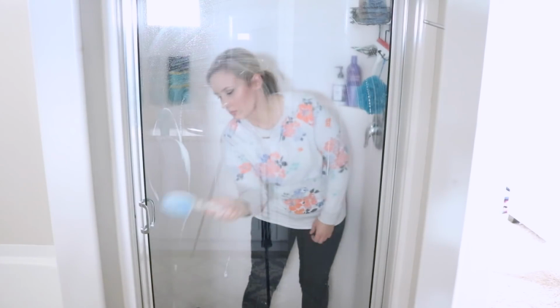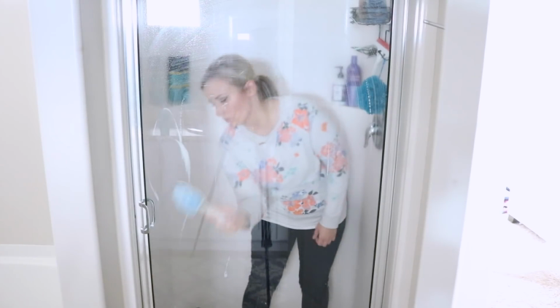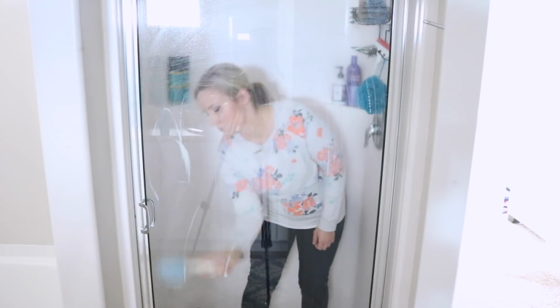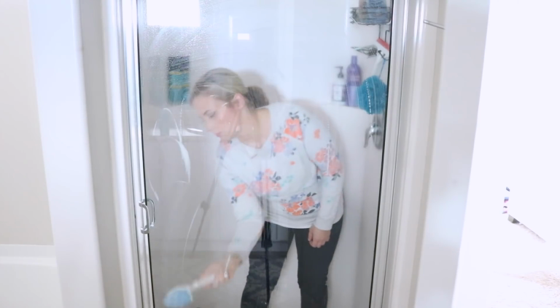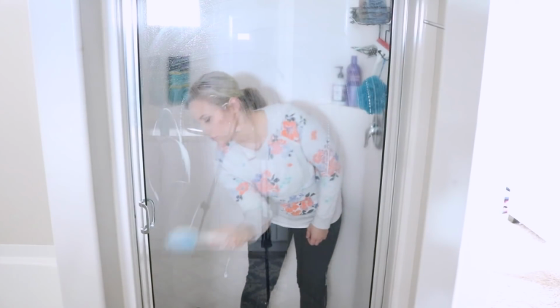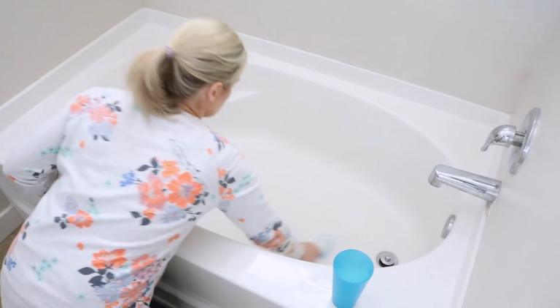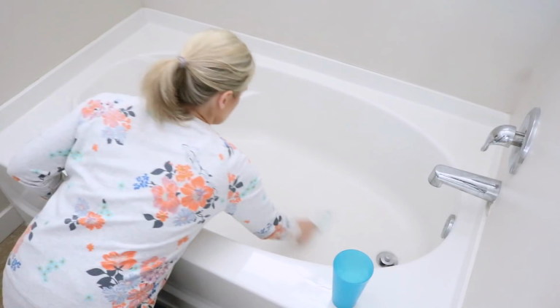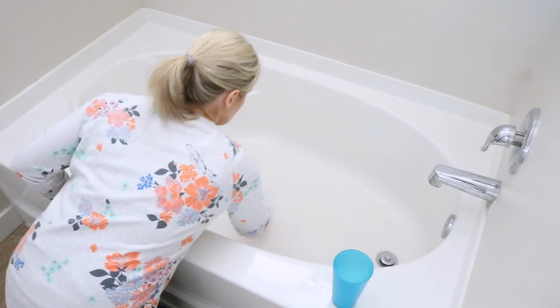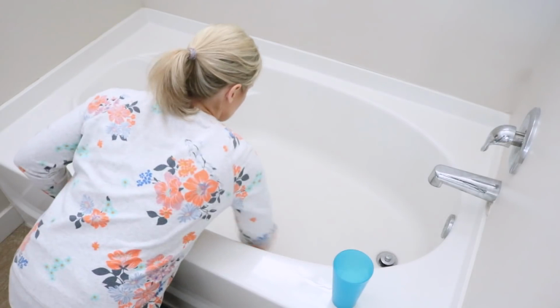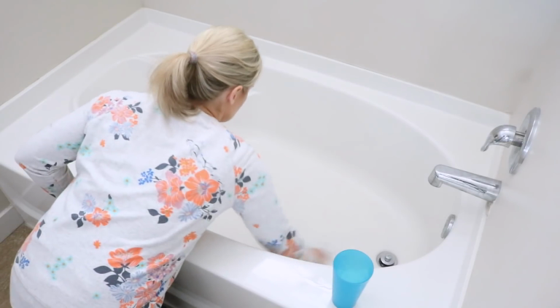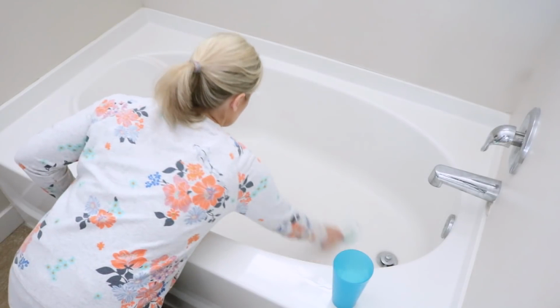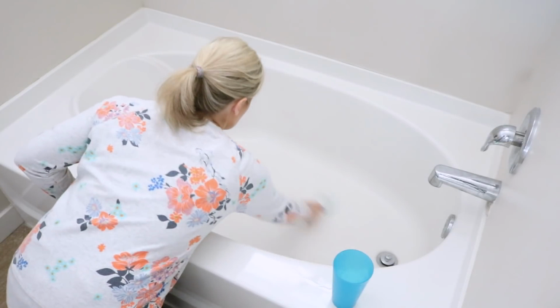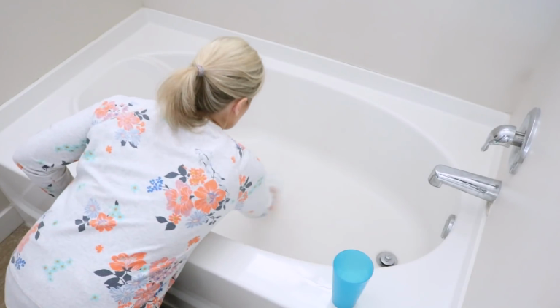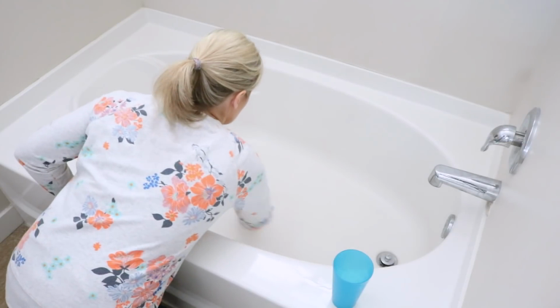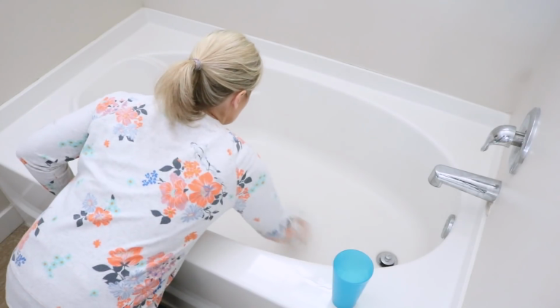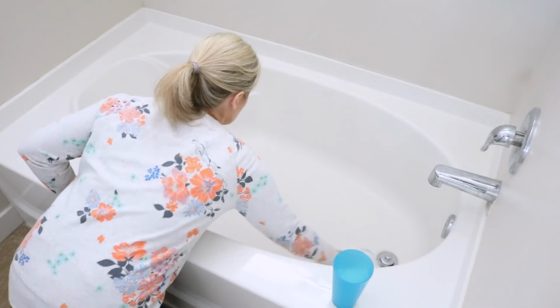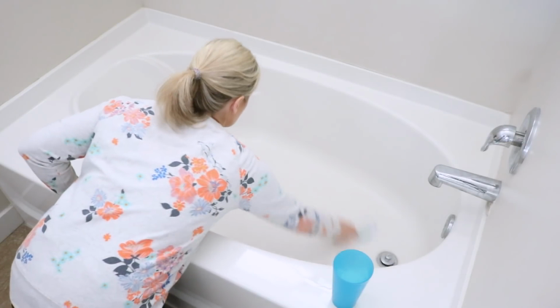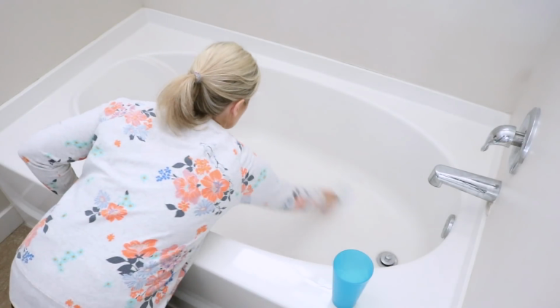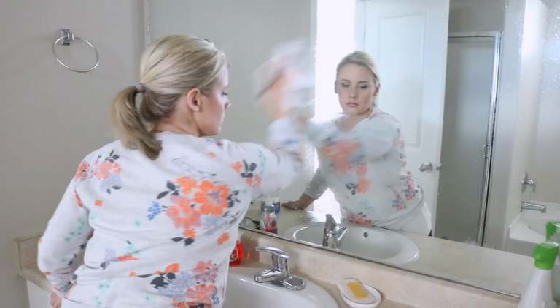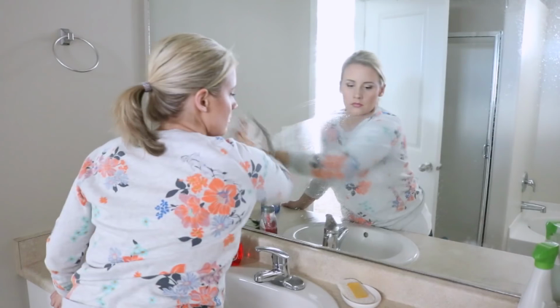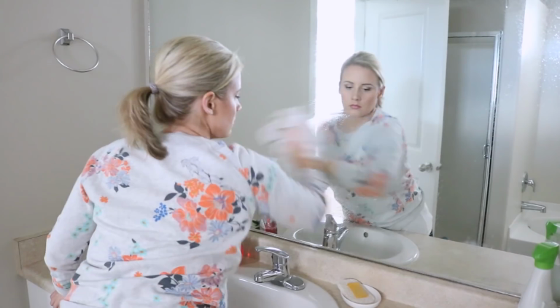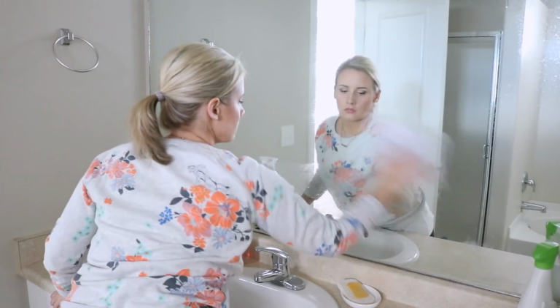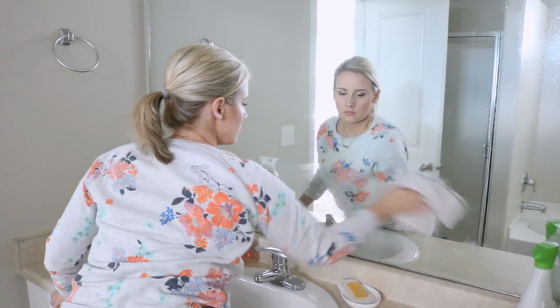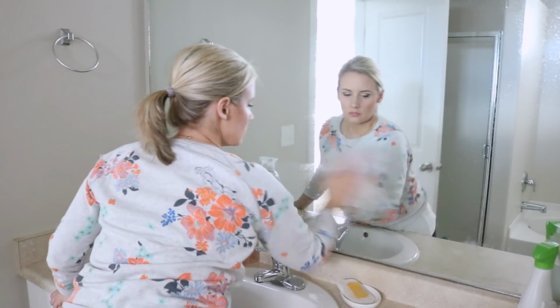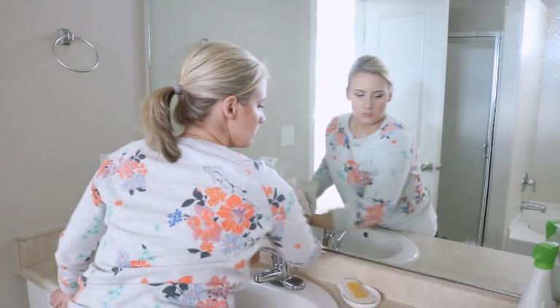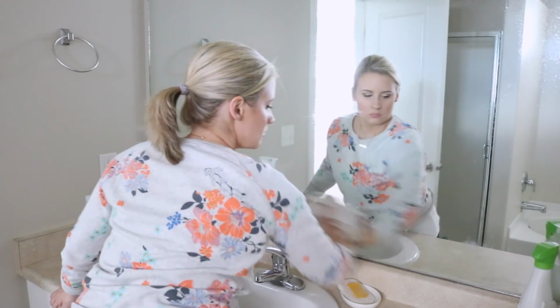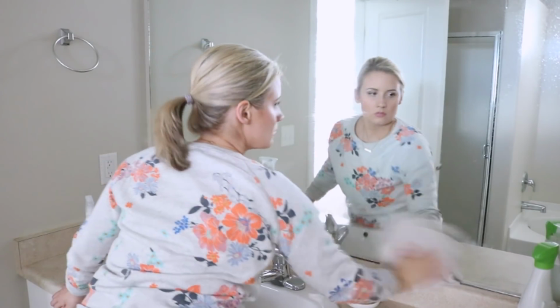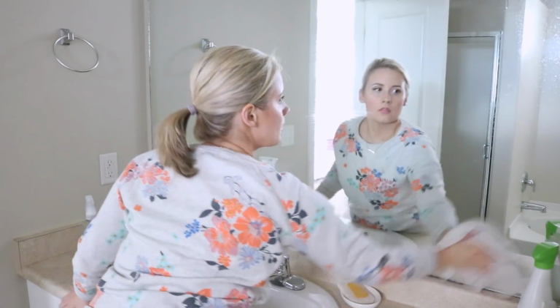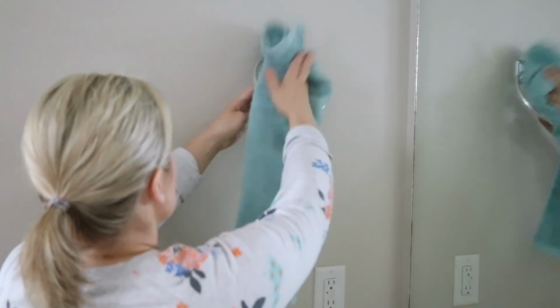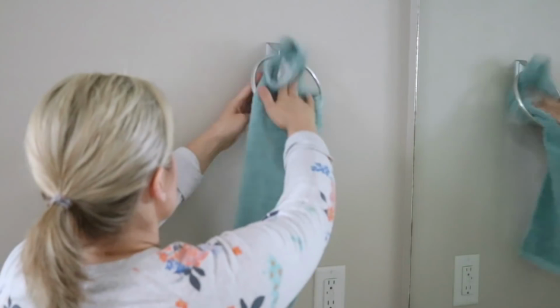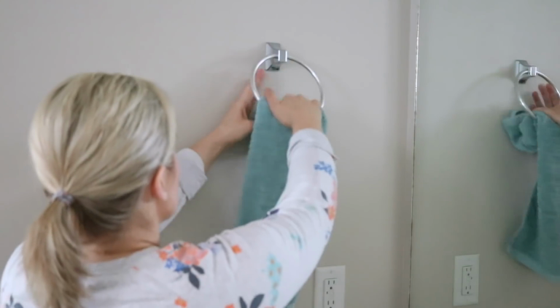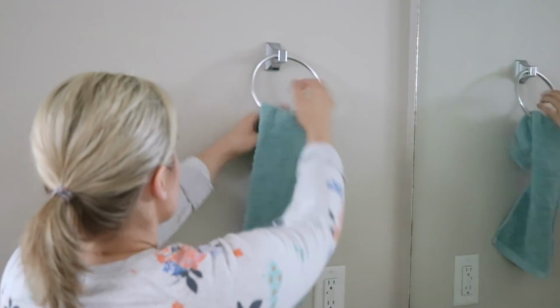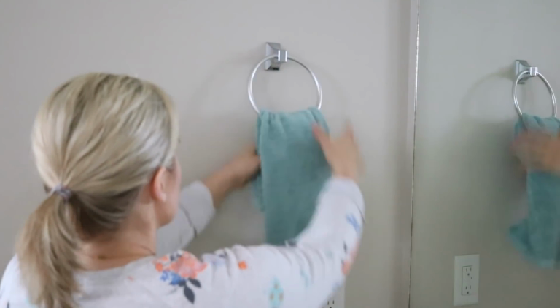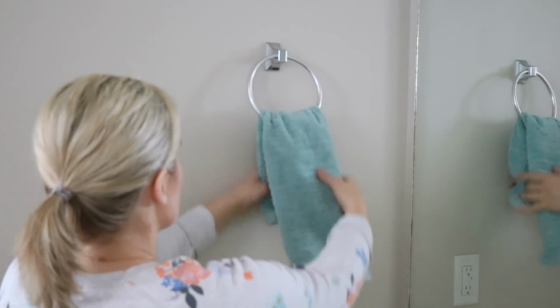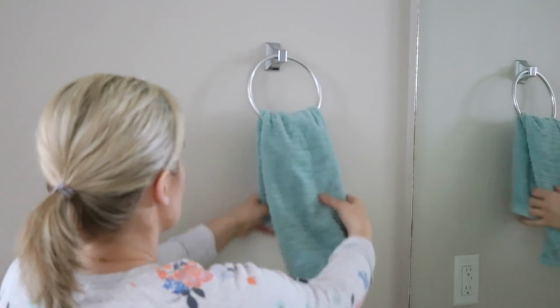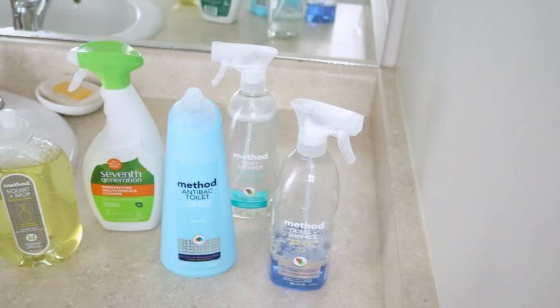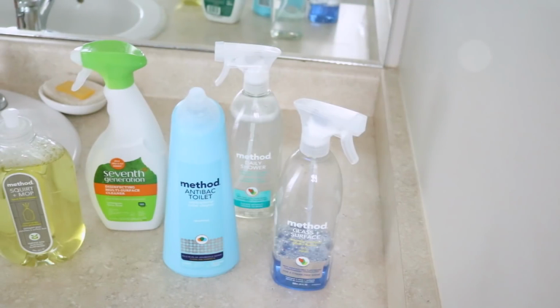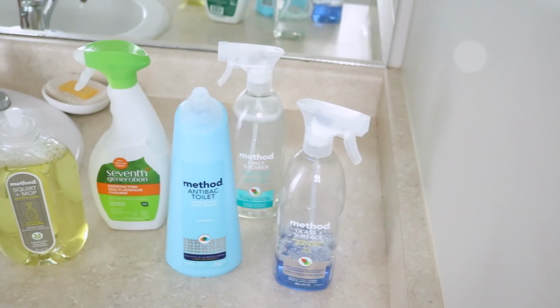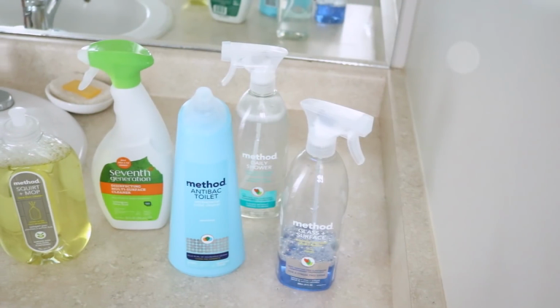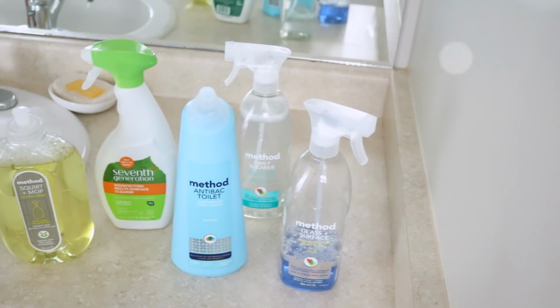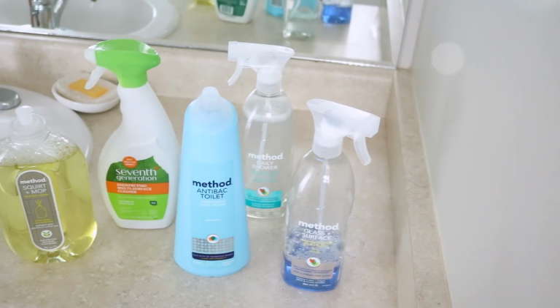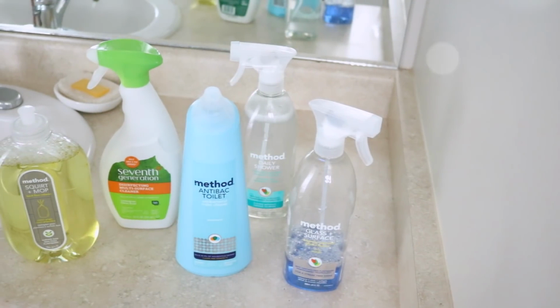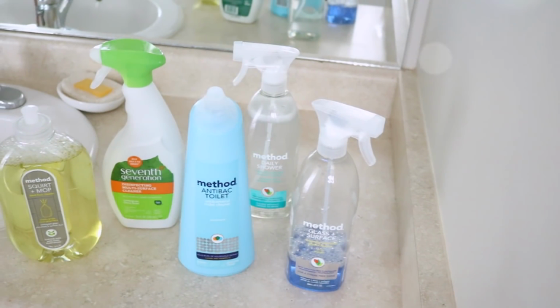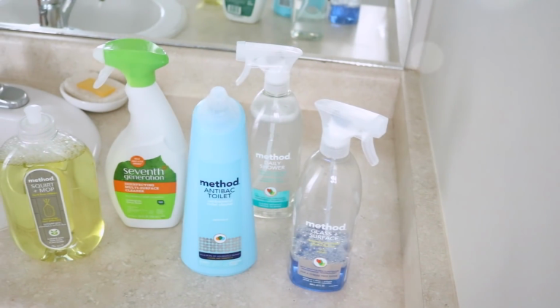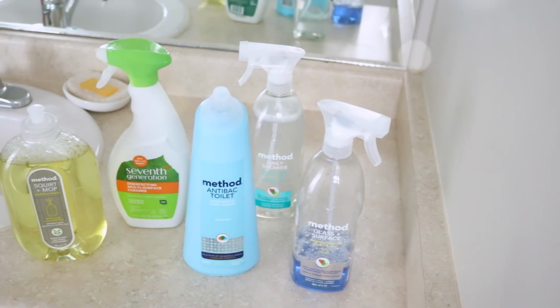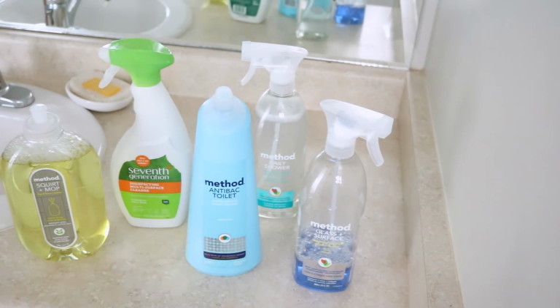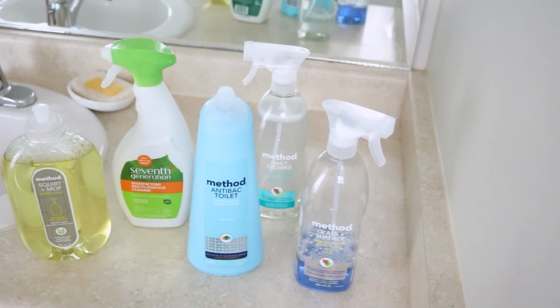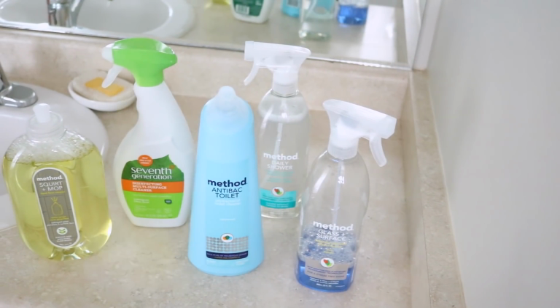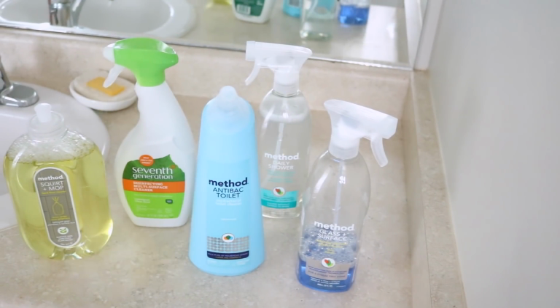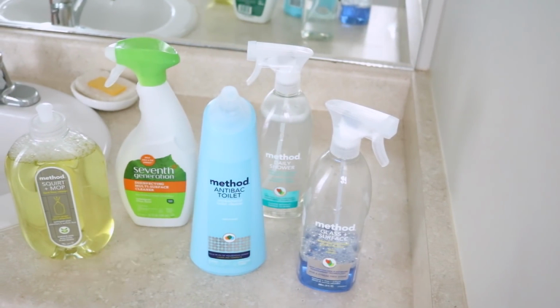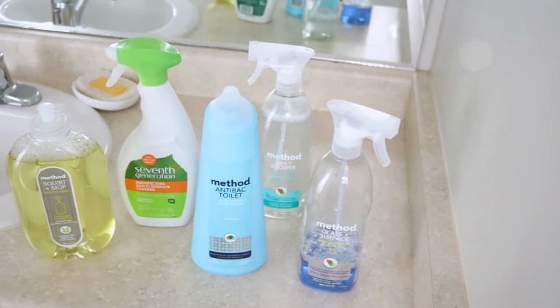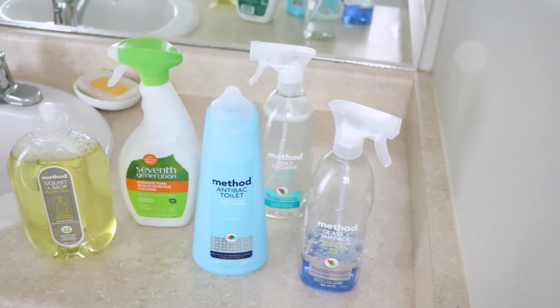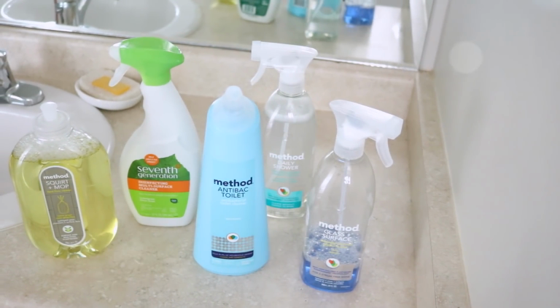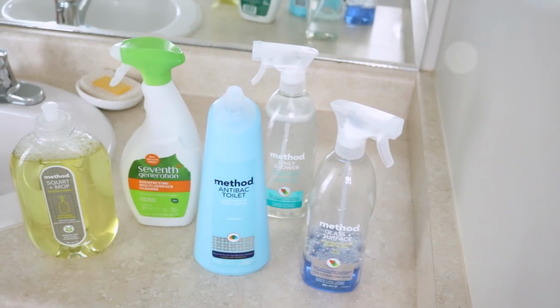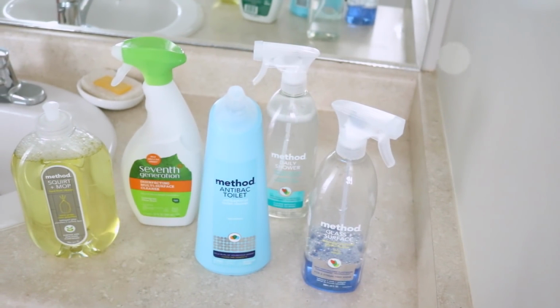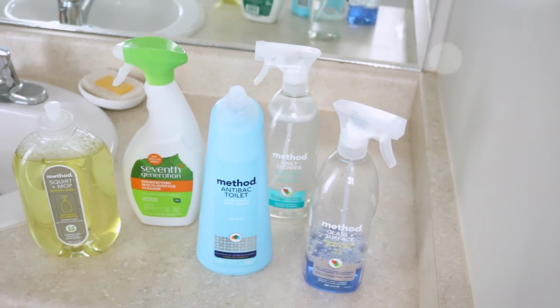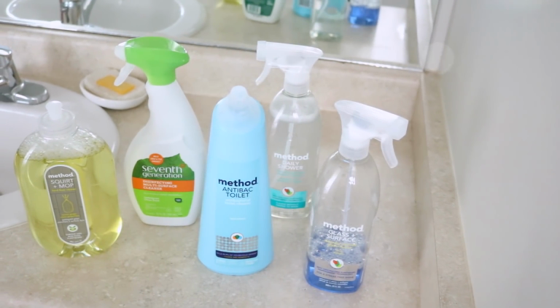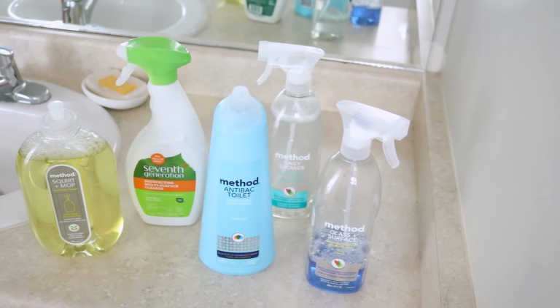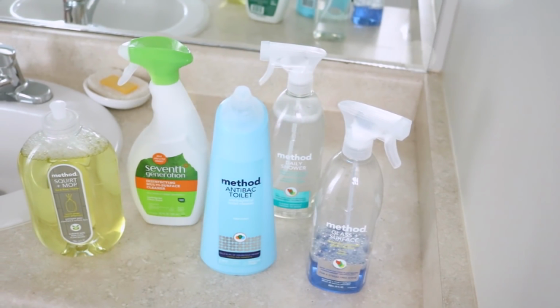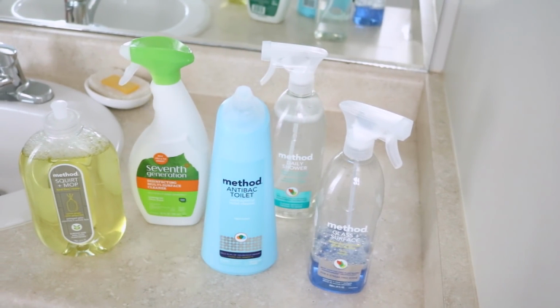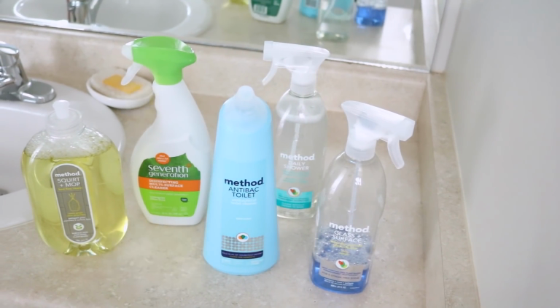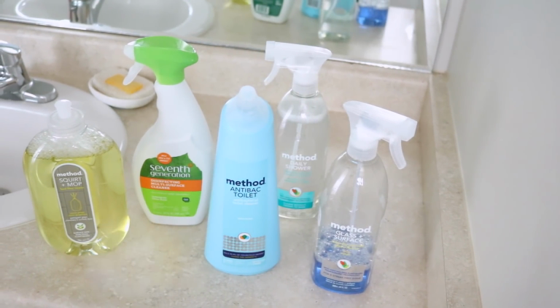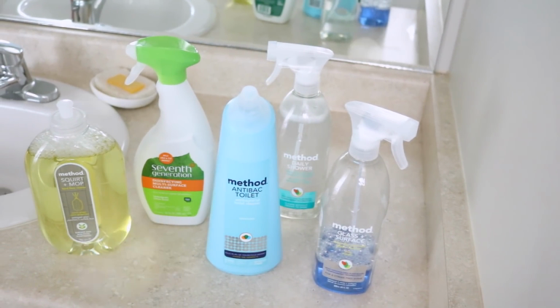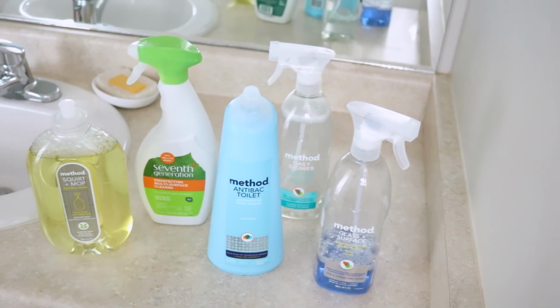Hey guys and welcome back to my channel. Today I'm going to be sharing with you my bathroom cleaning routine using natural cleaning products.